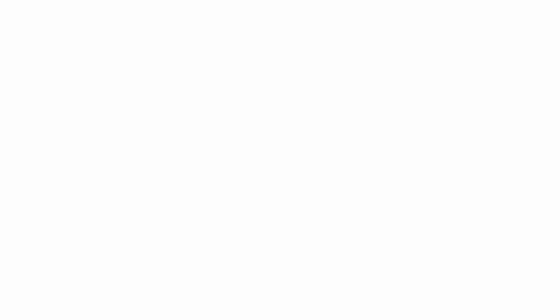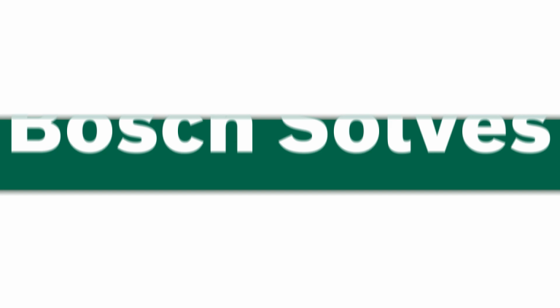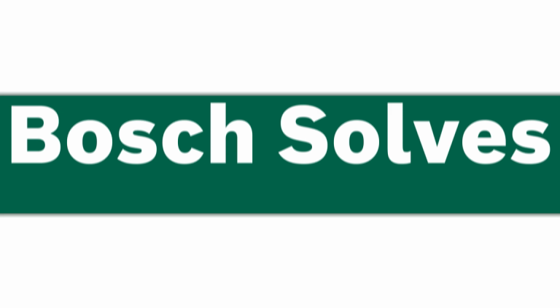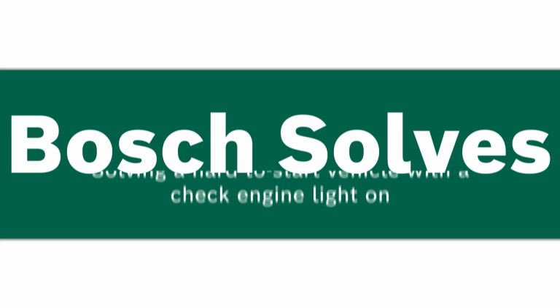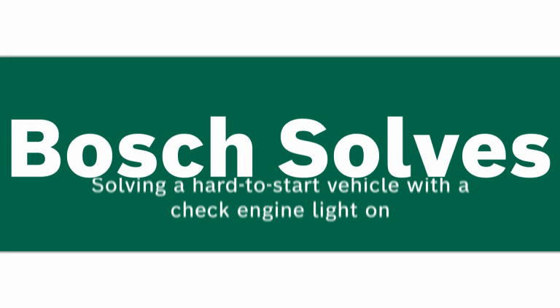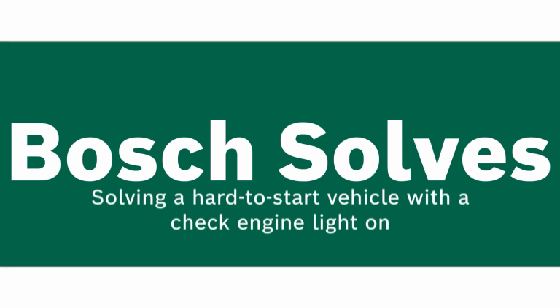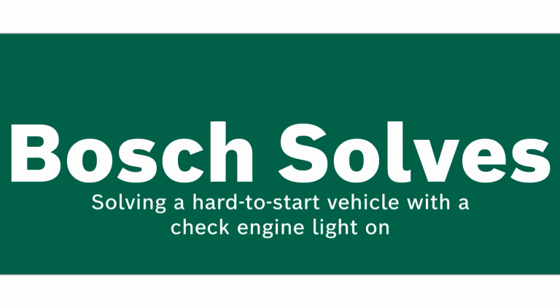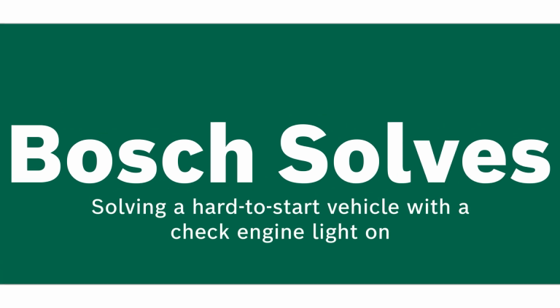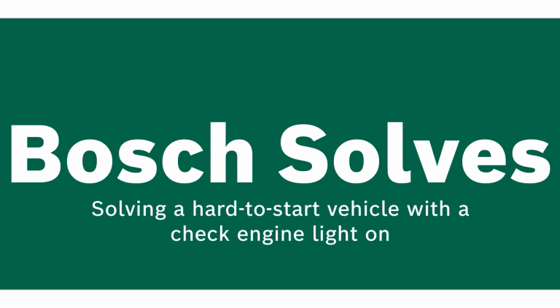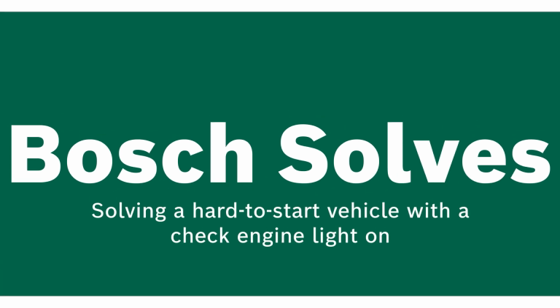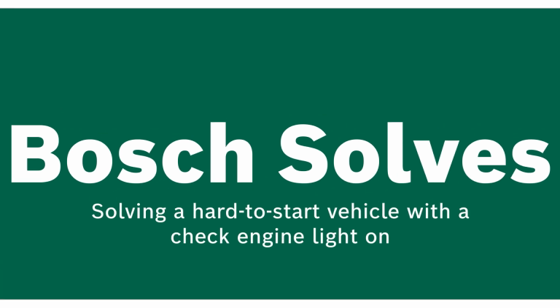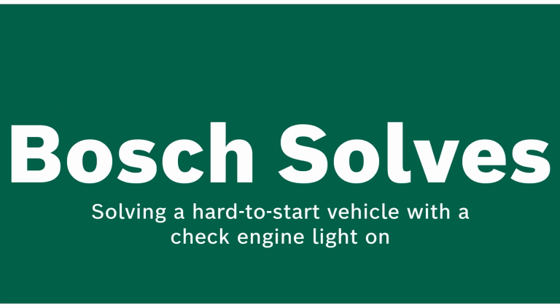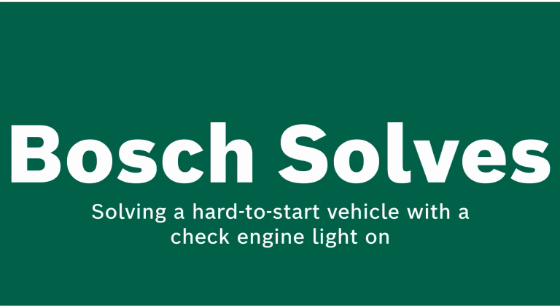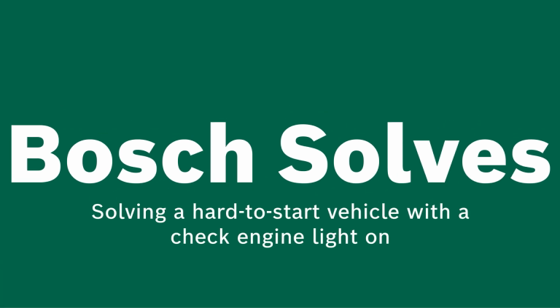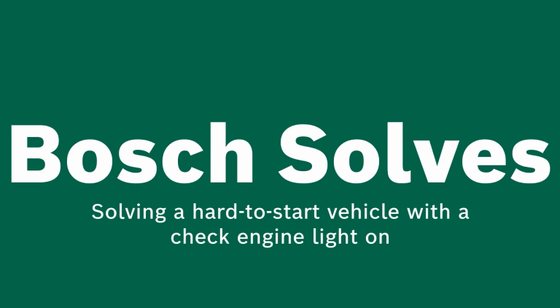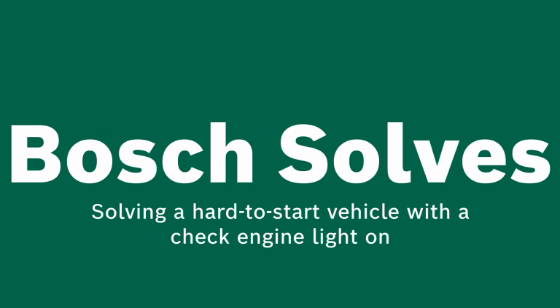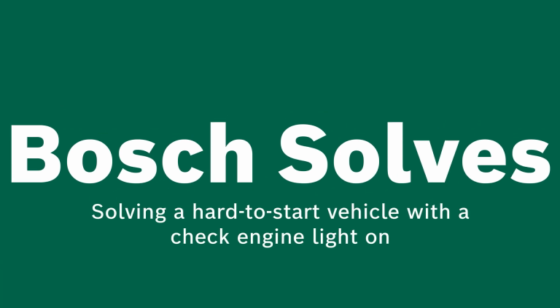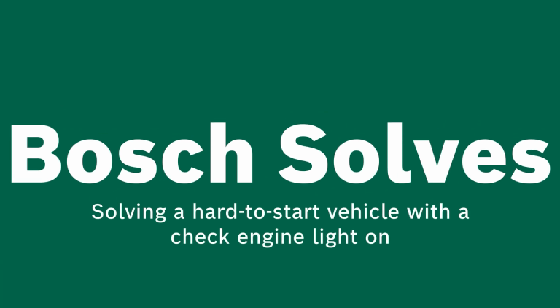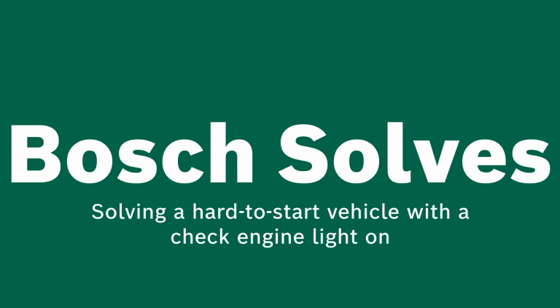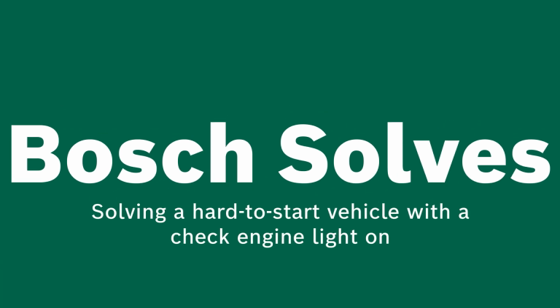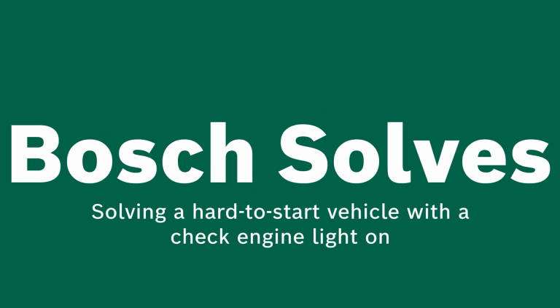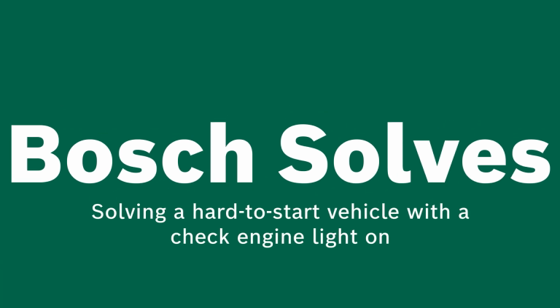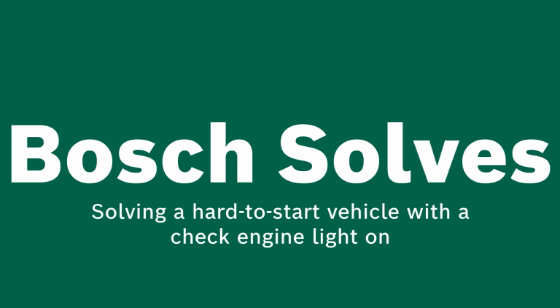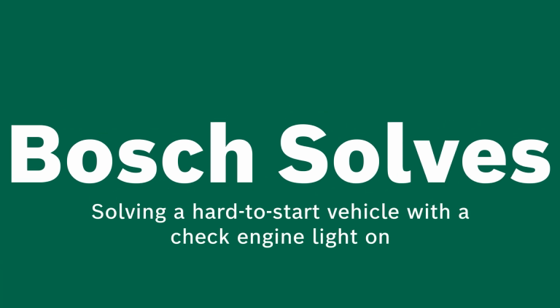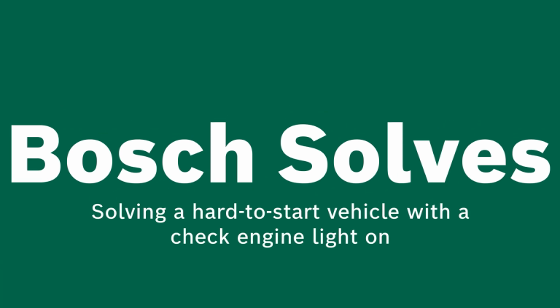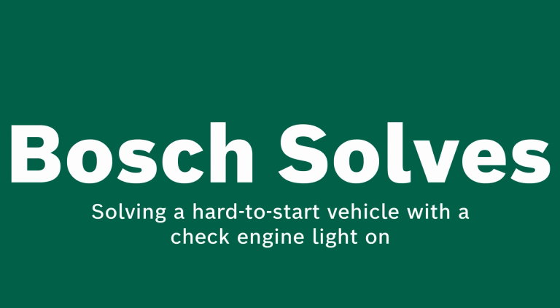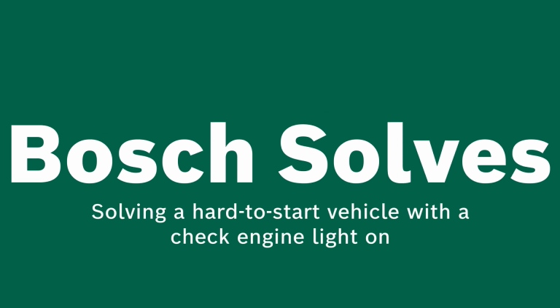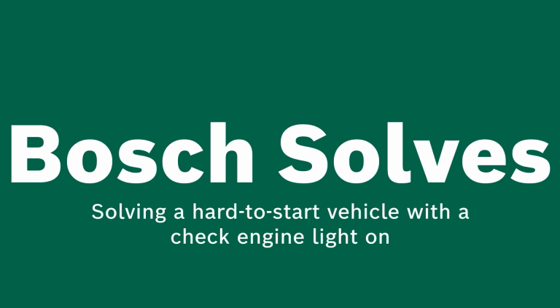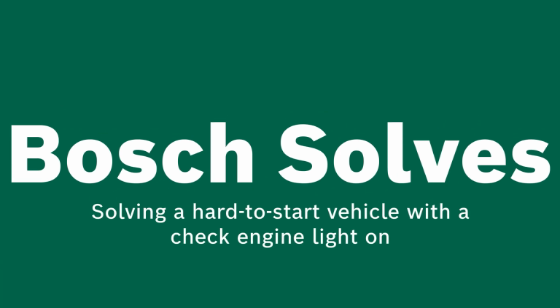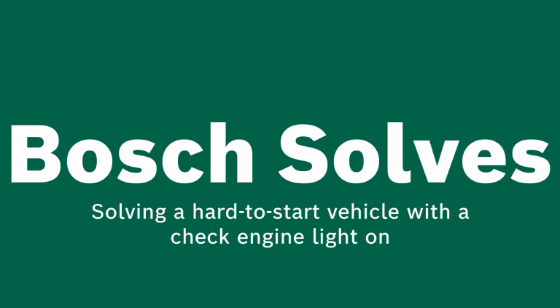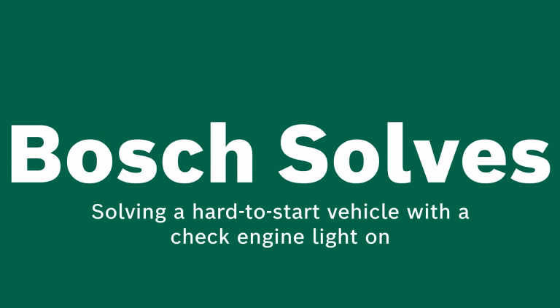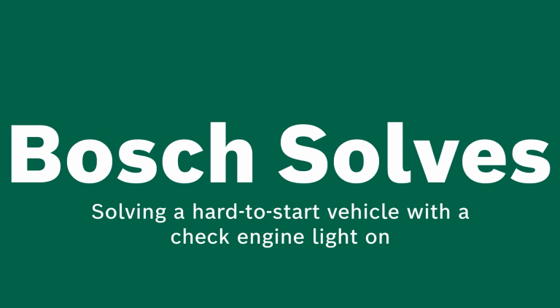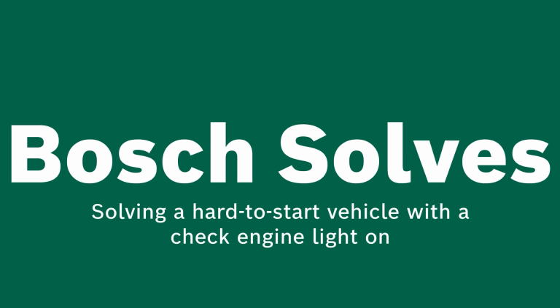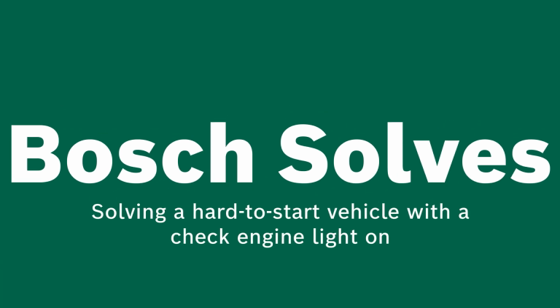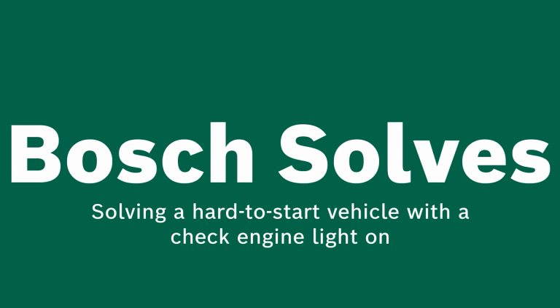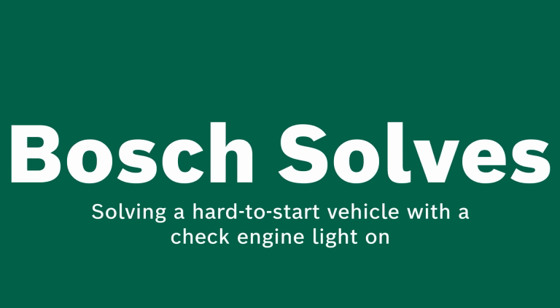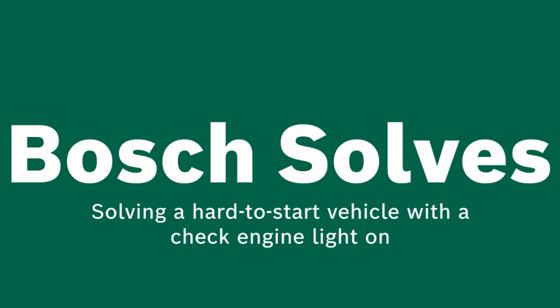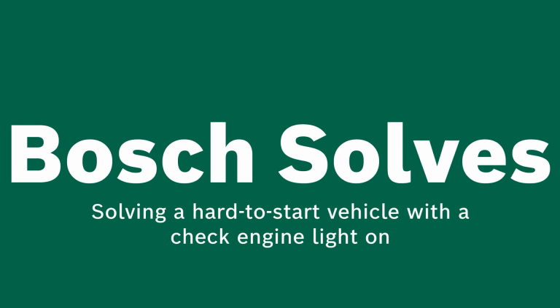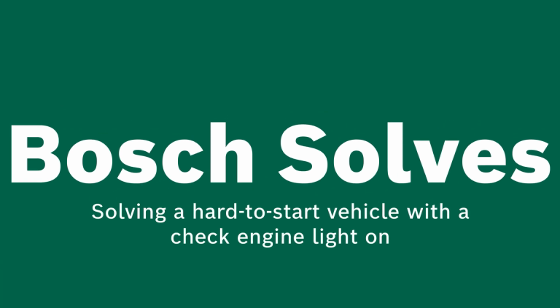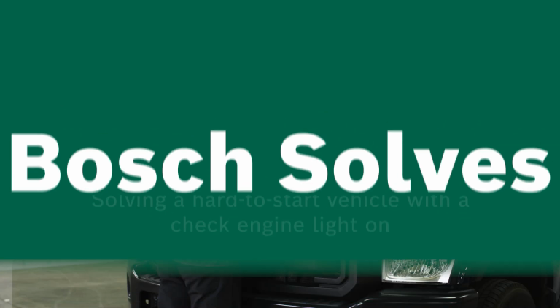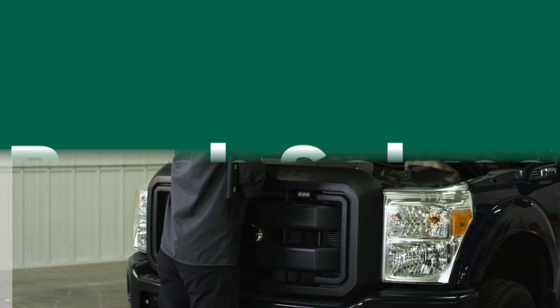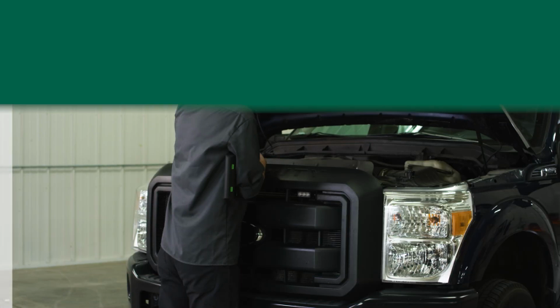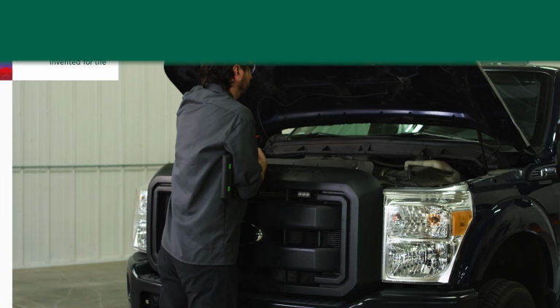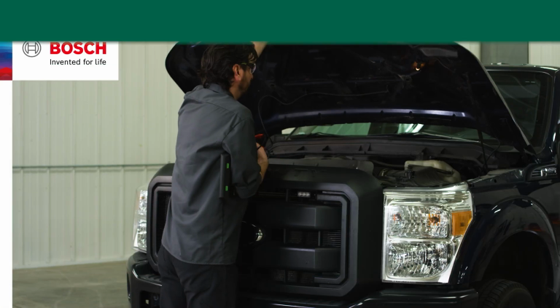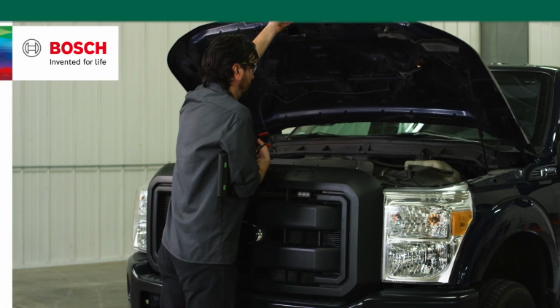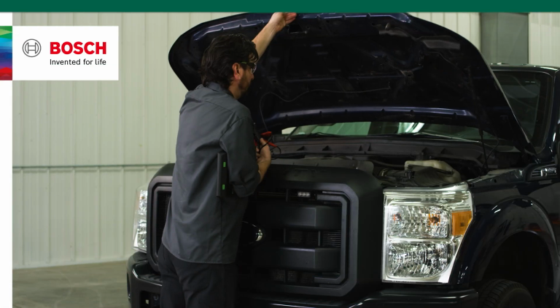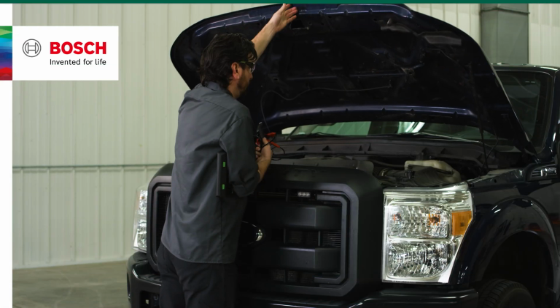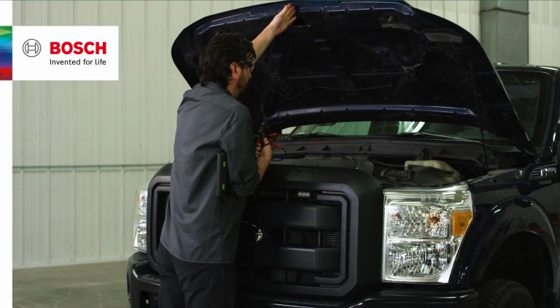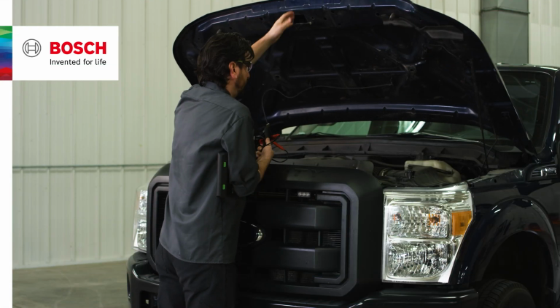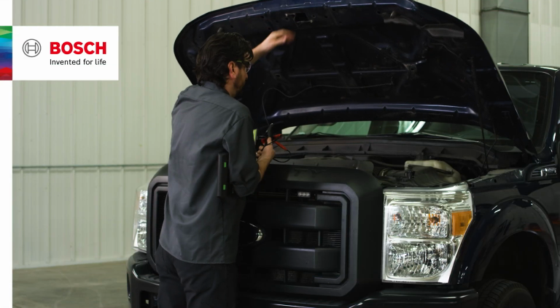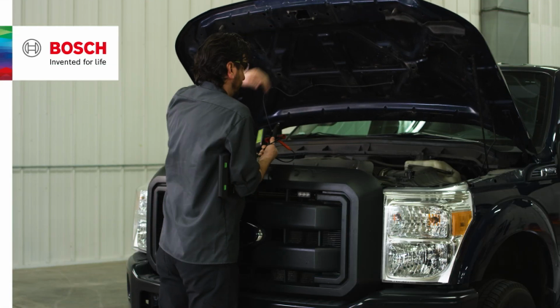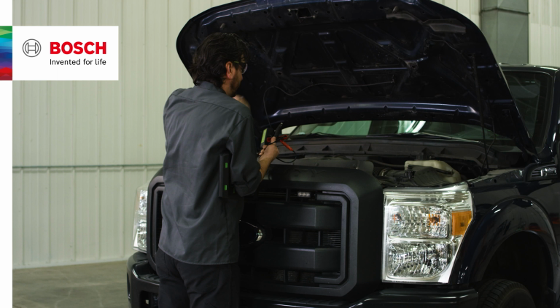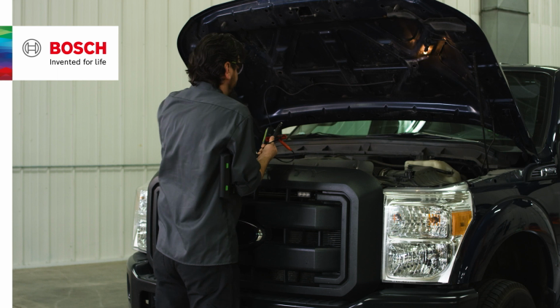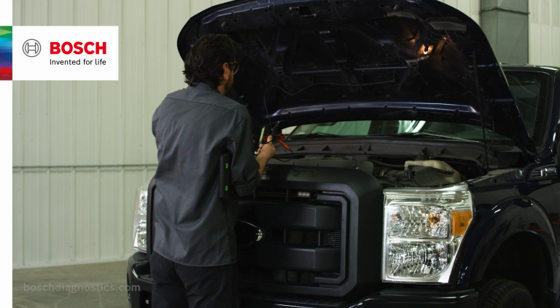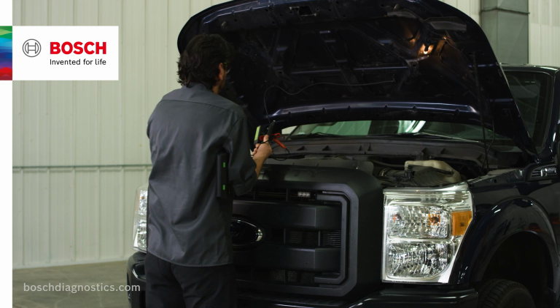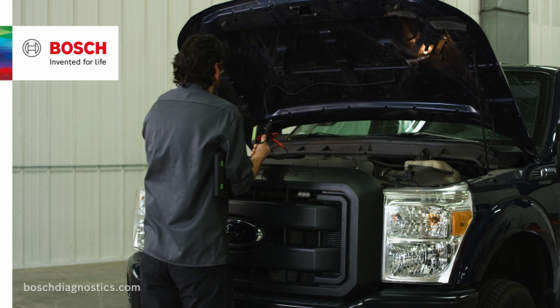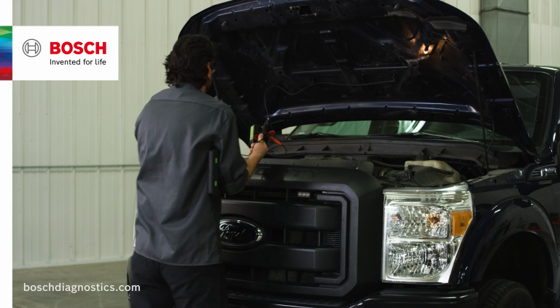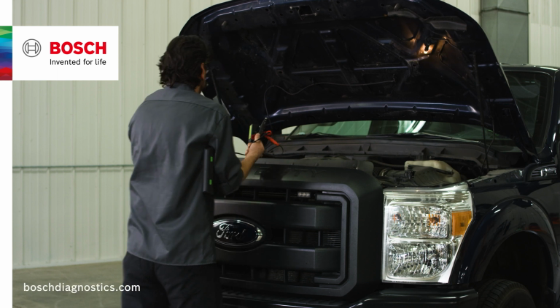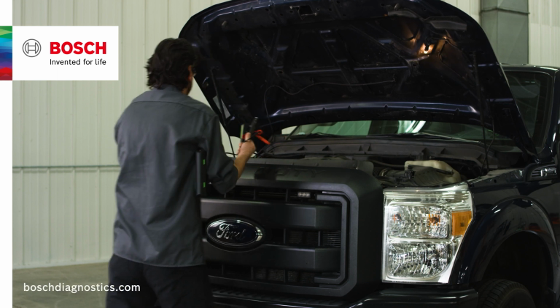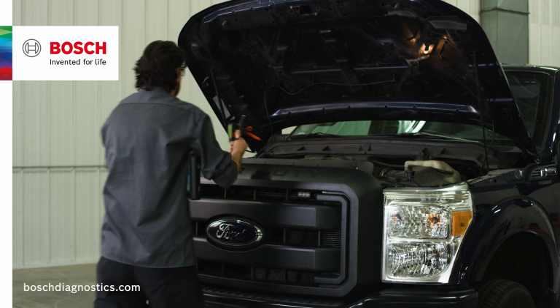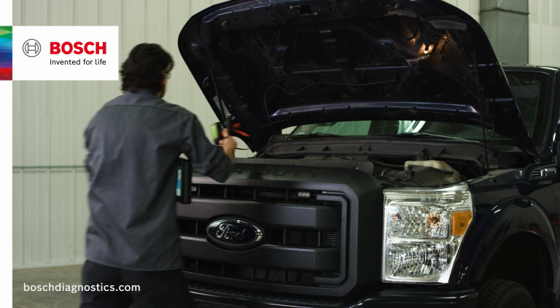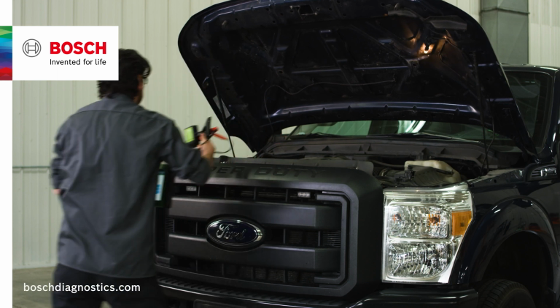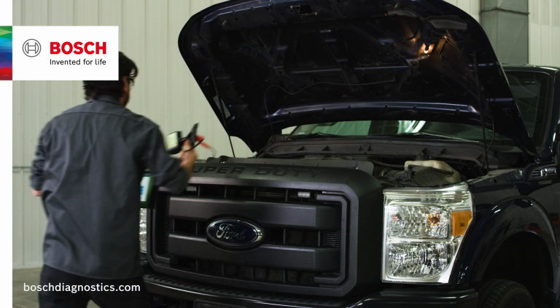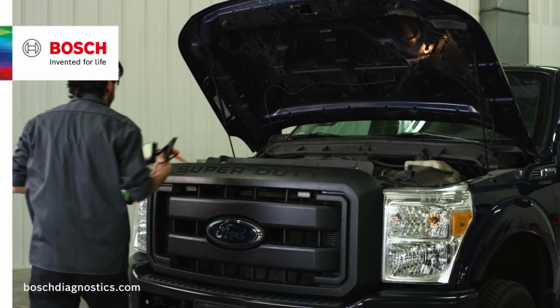Welcome to another edition of Bosch Solves. Today we're looking at a vehicle that's hard to start and has a check engine light on.